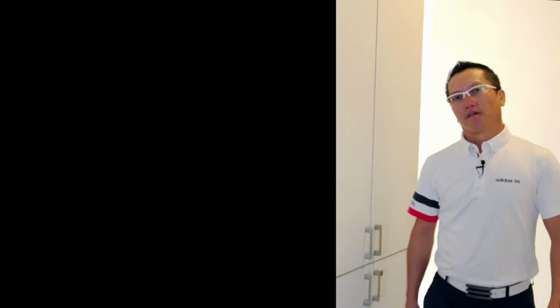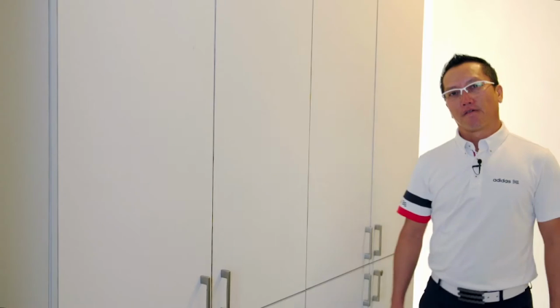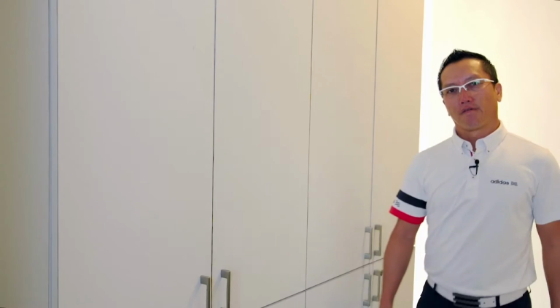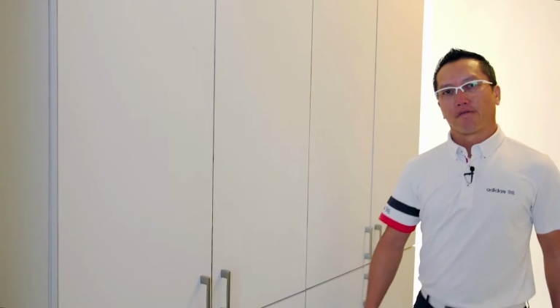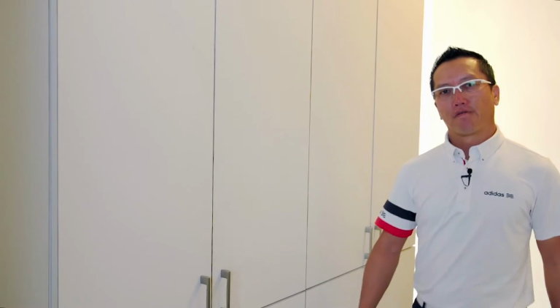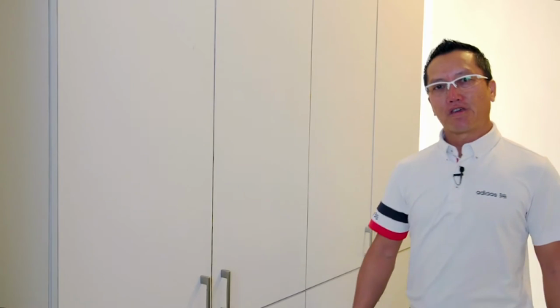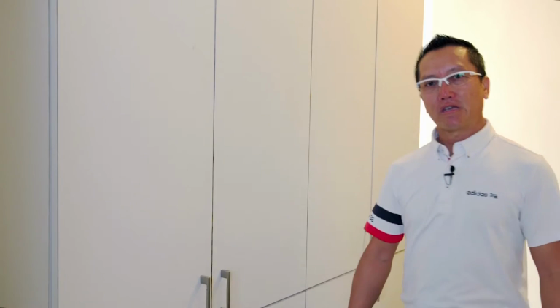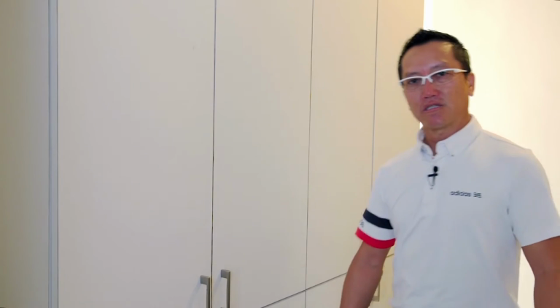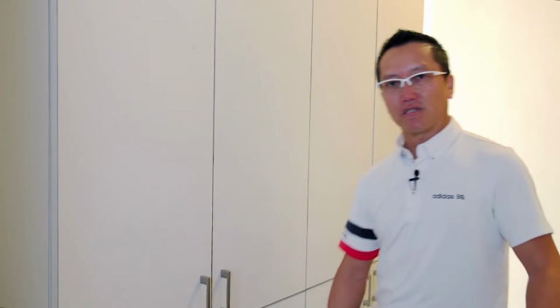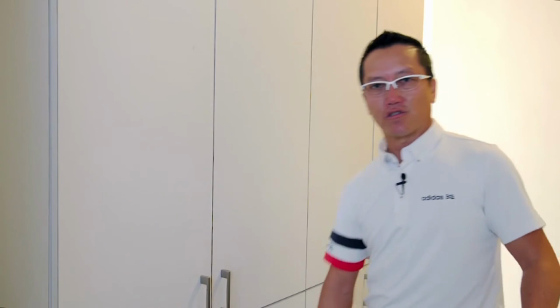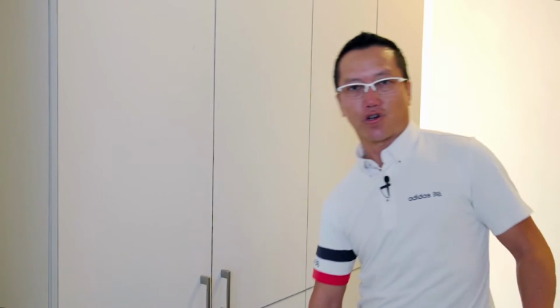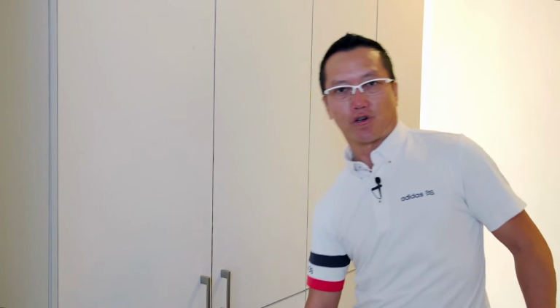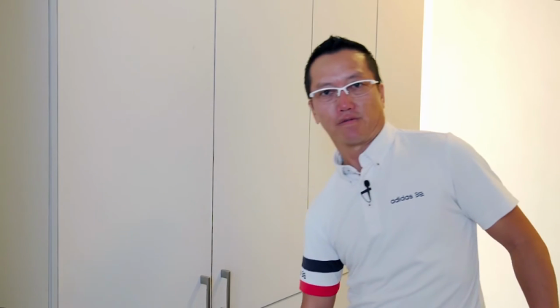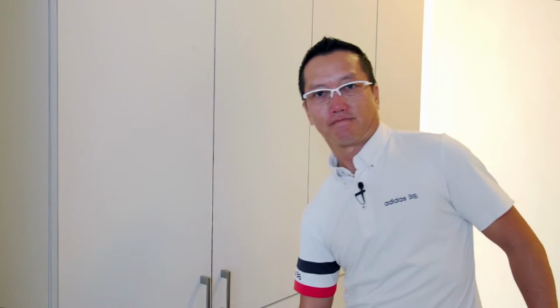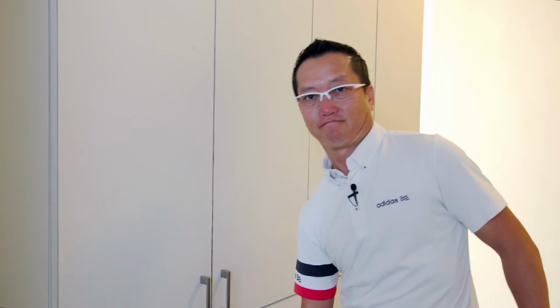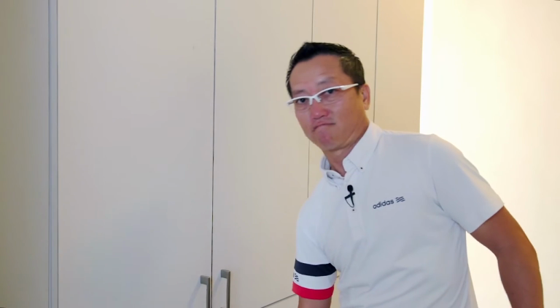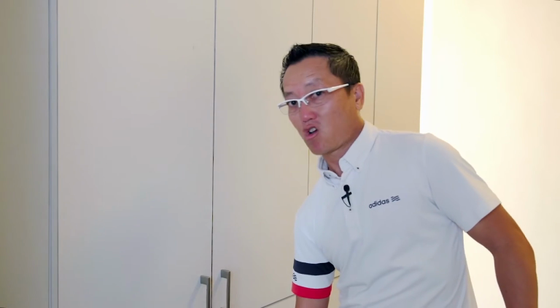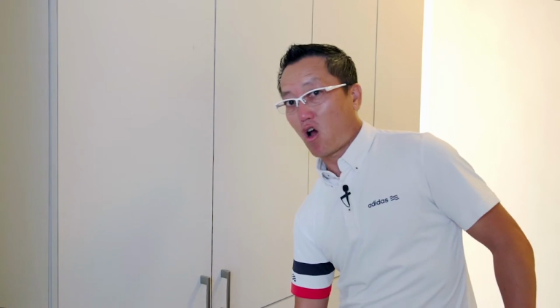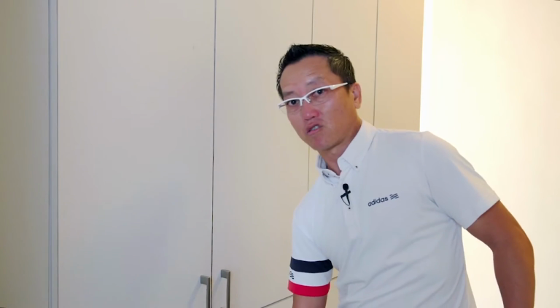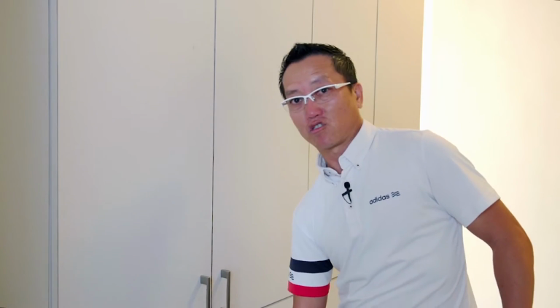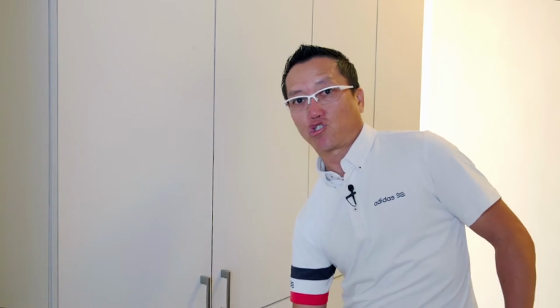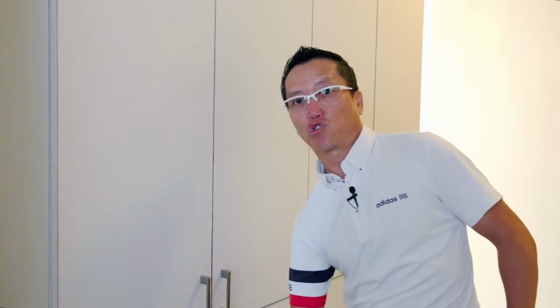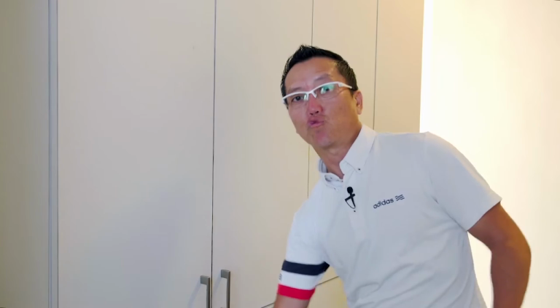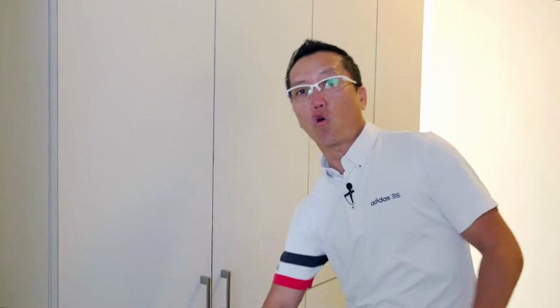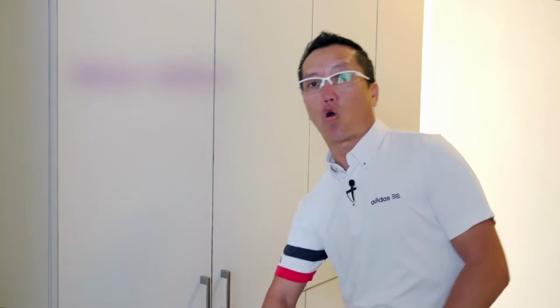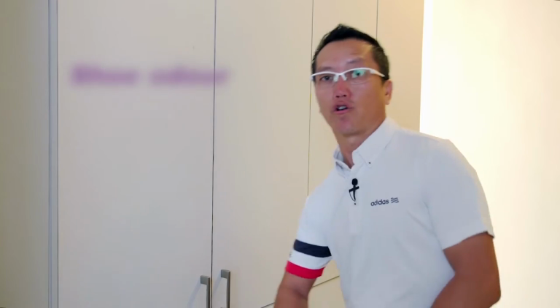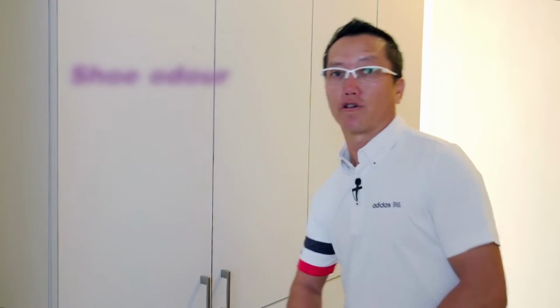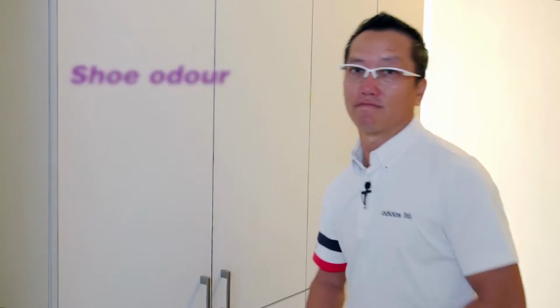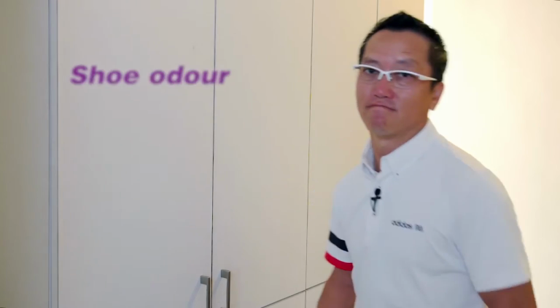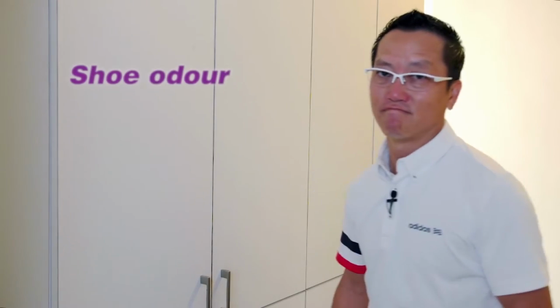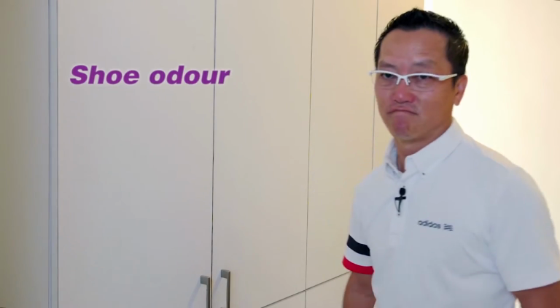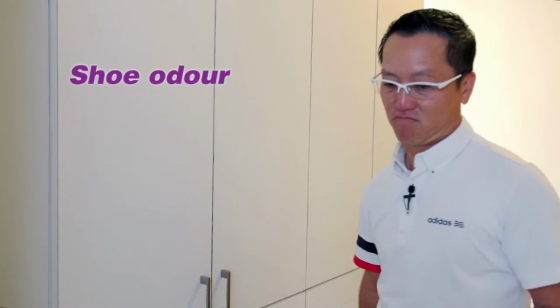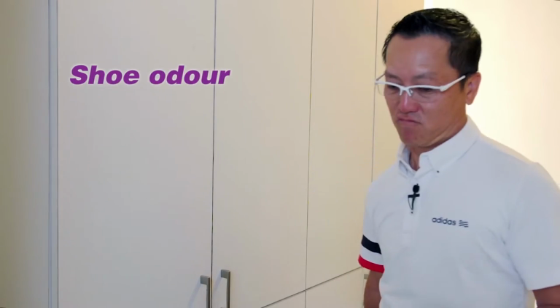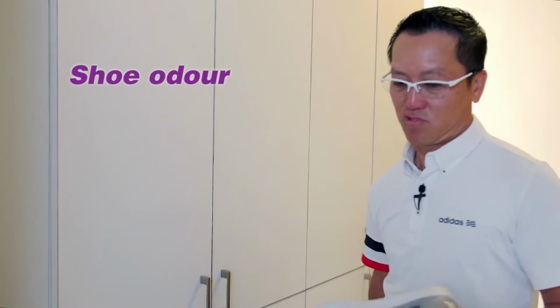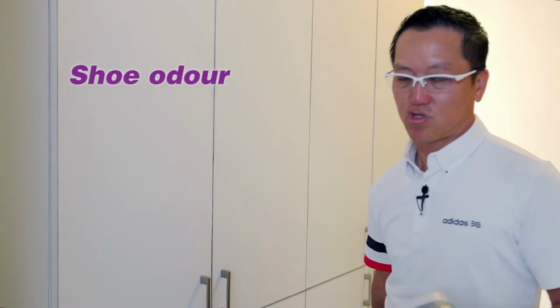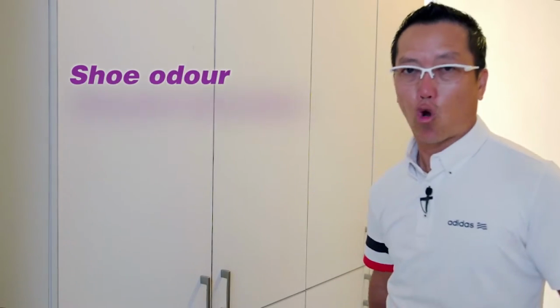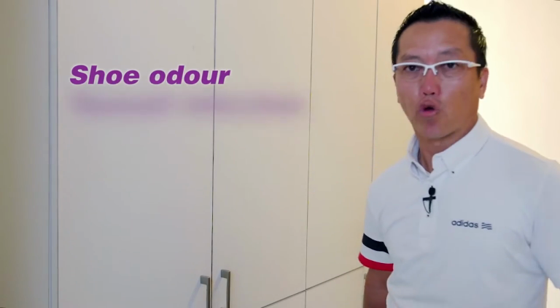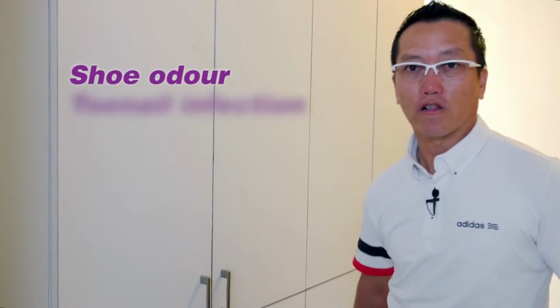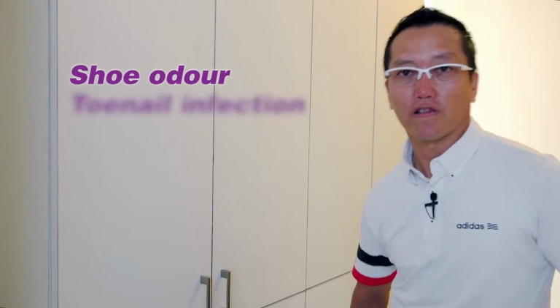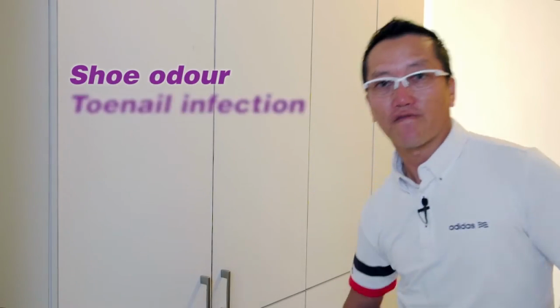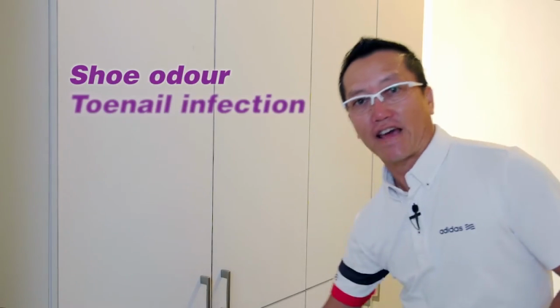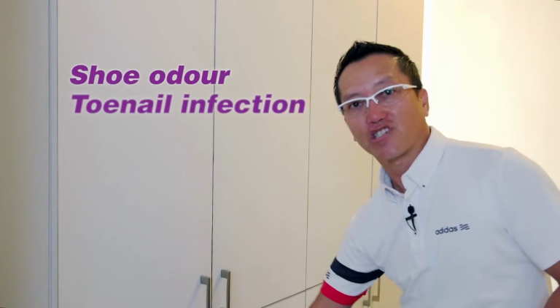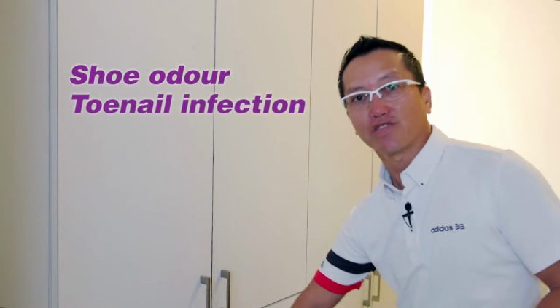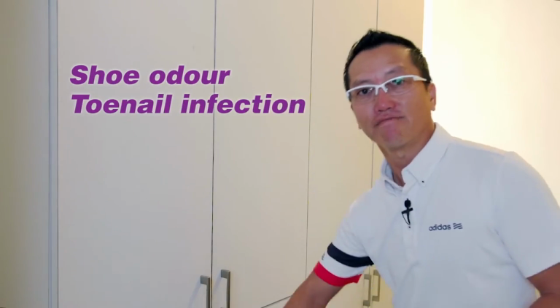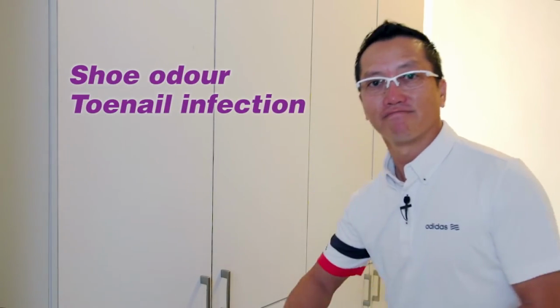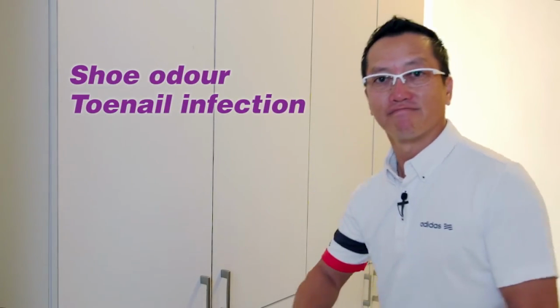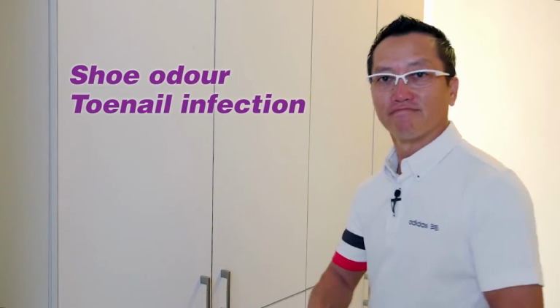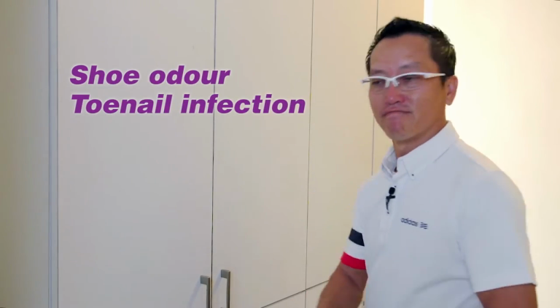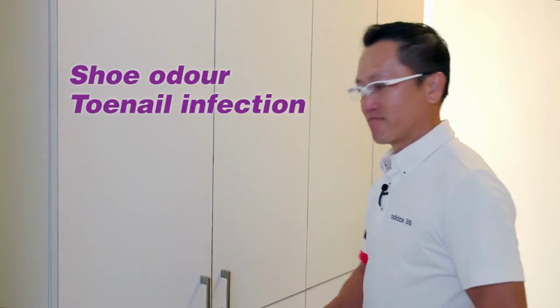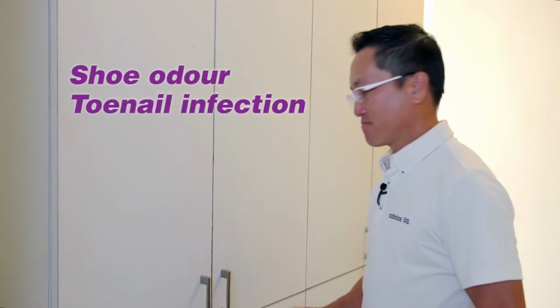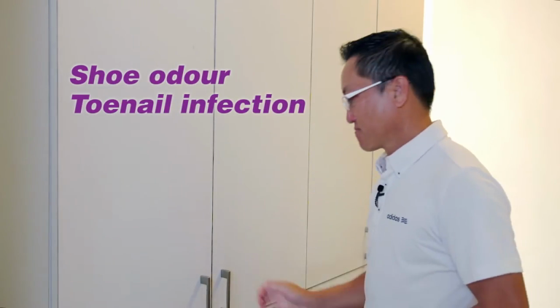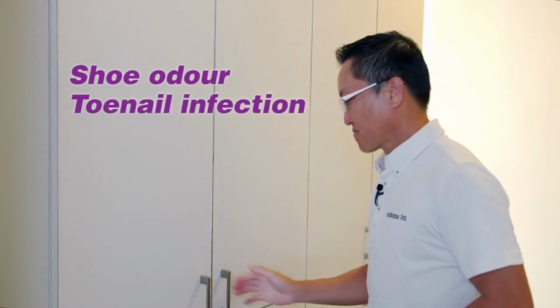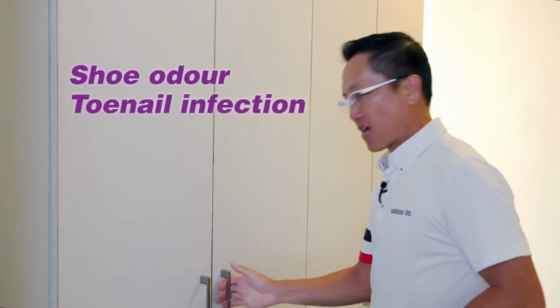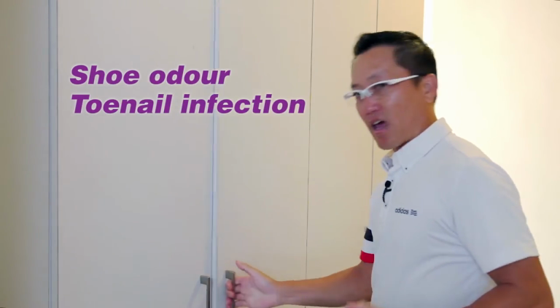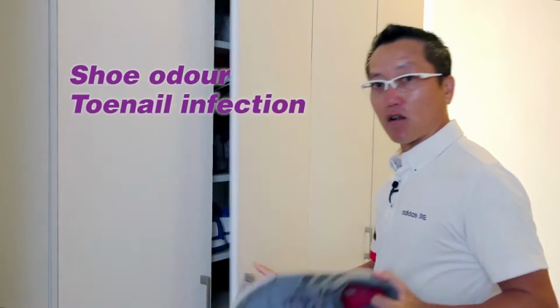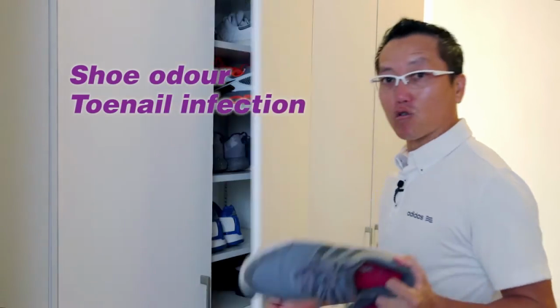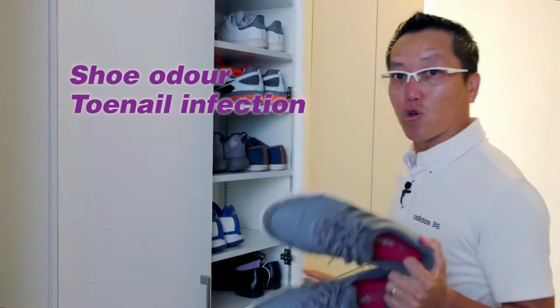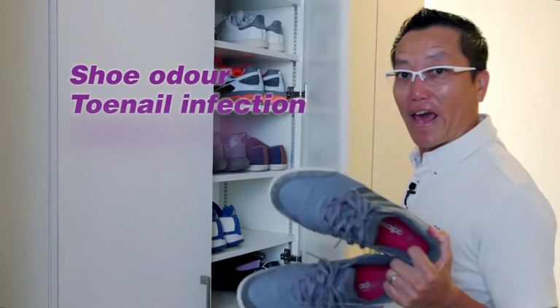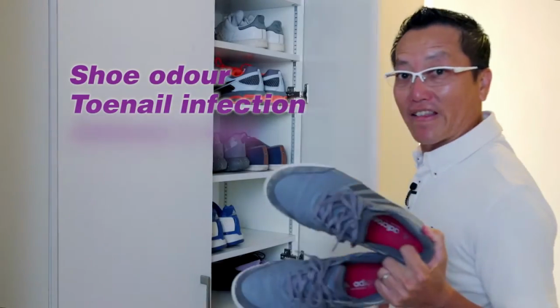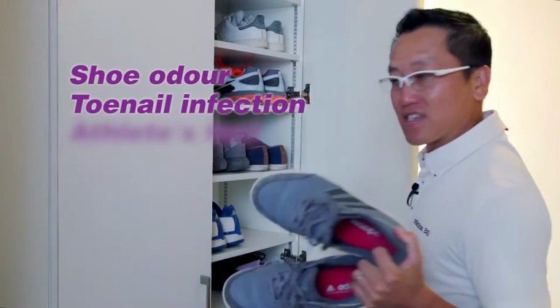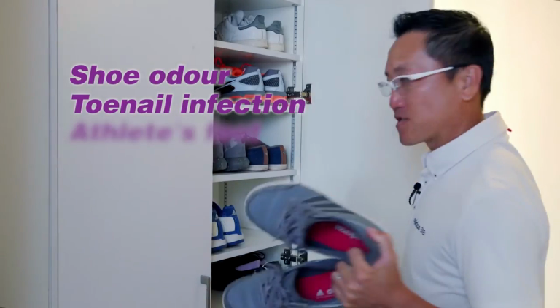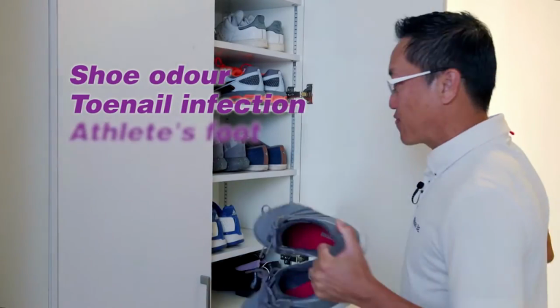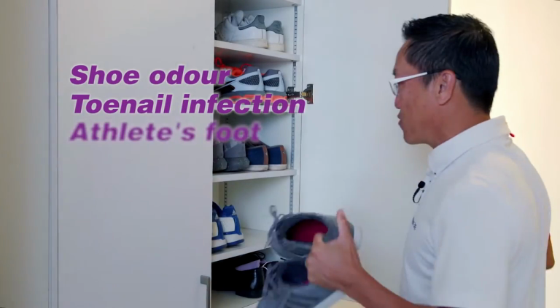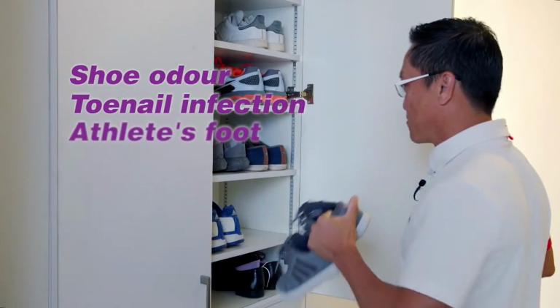This, in turn, causes shoe odour, toenail infection, and also athlete's foot.